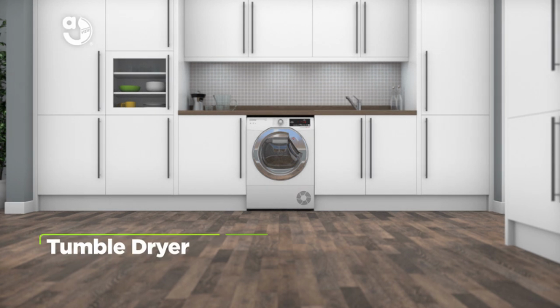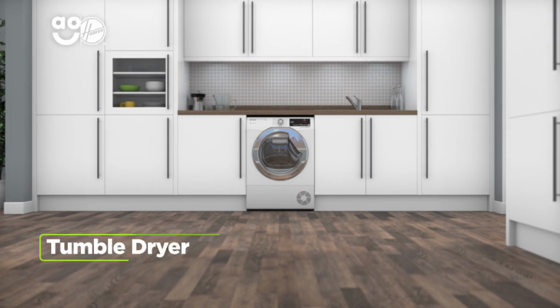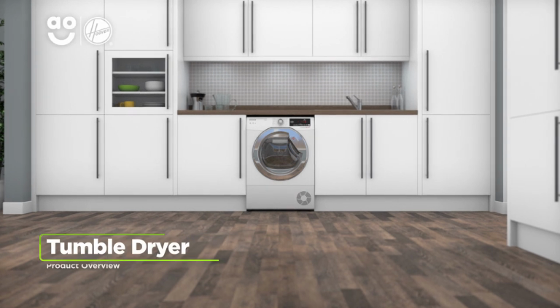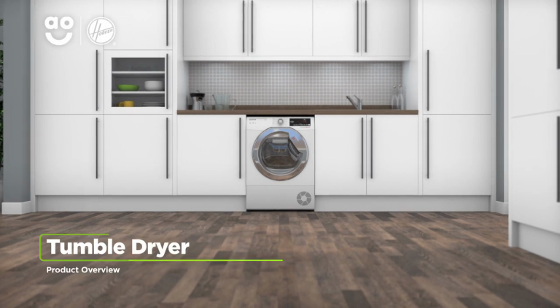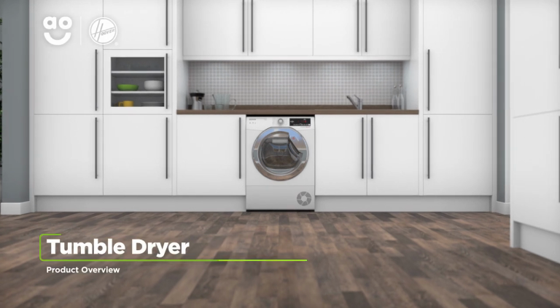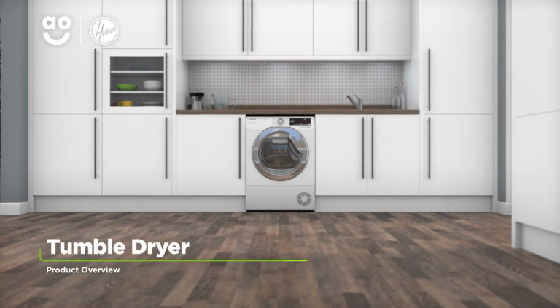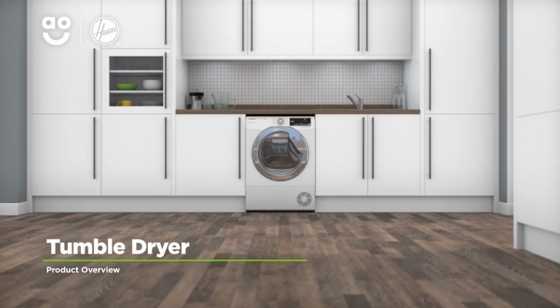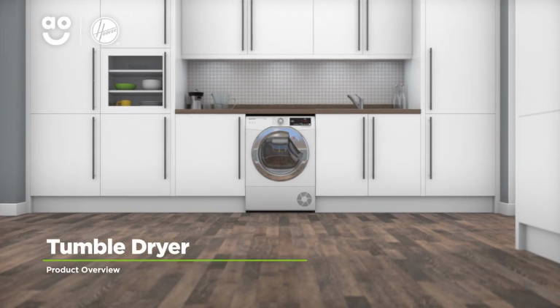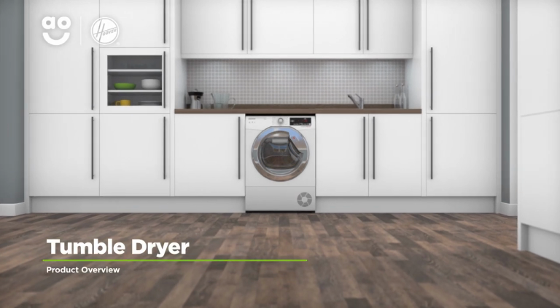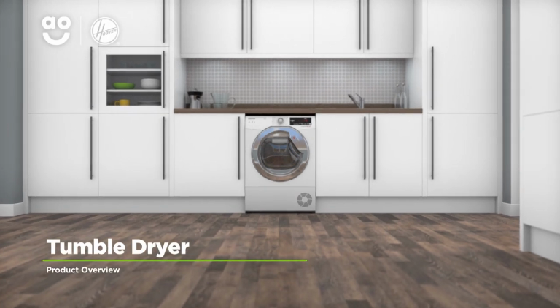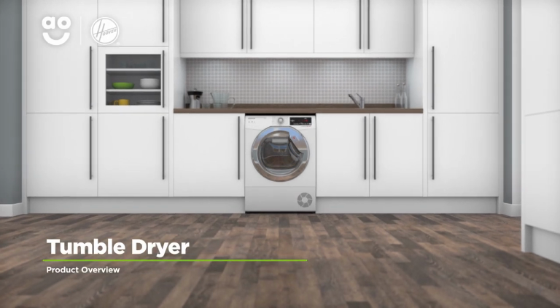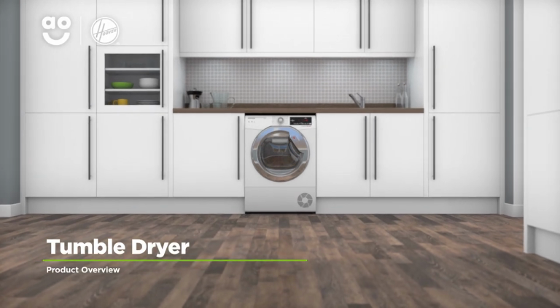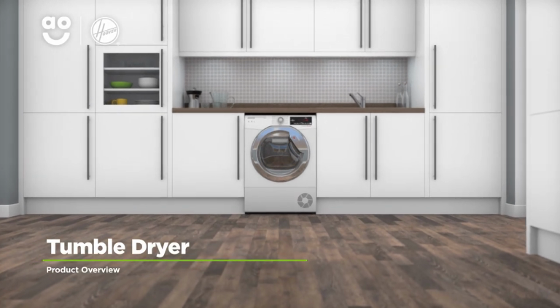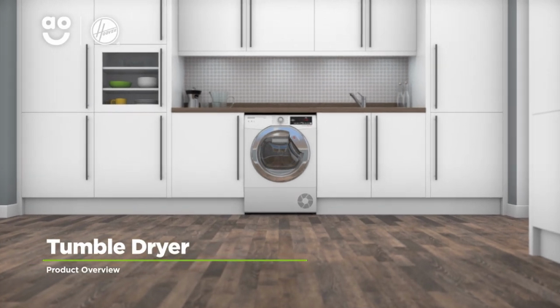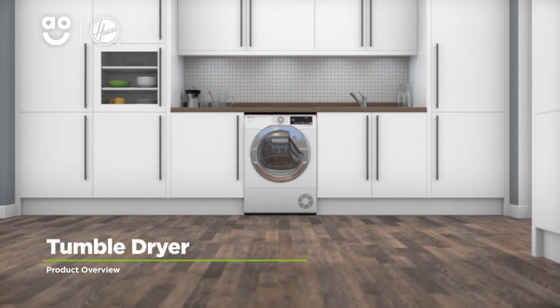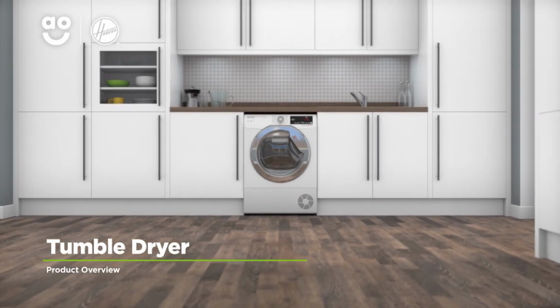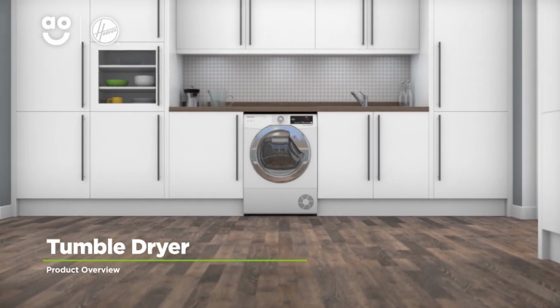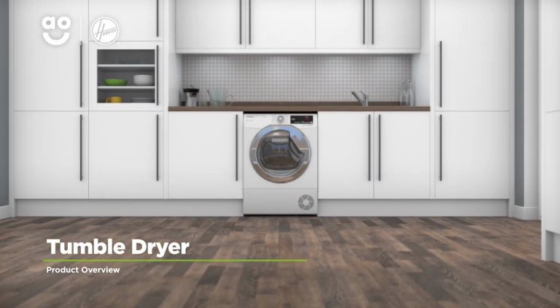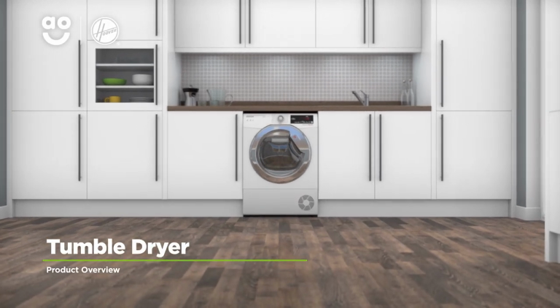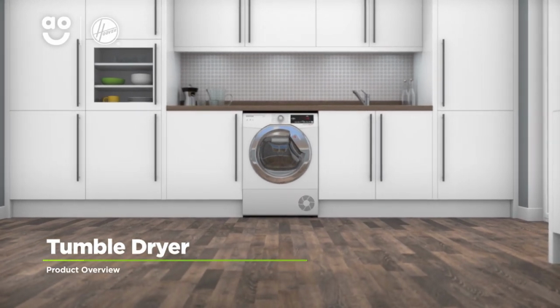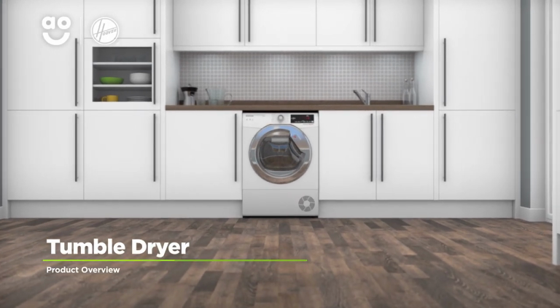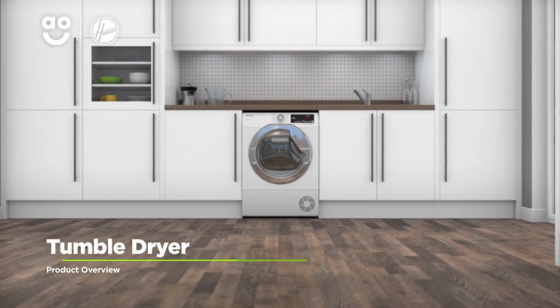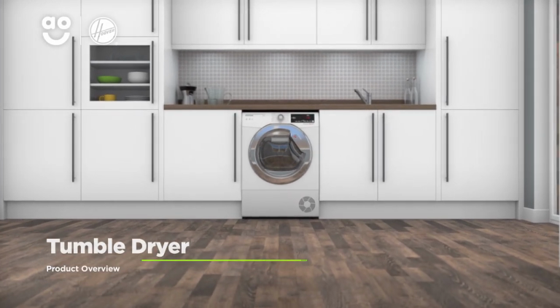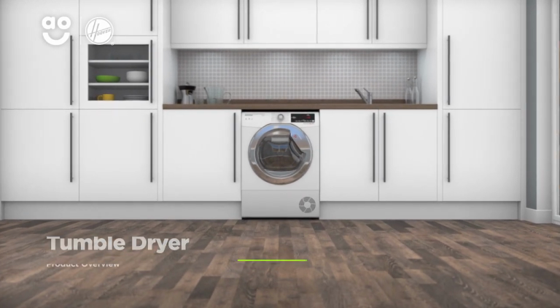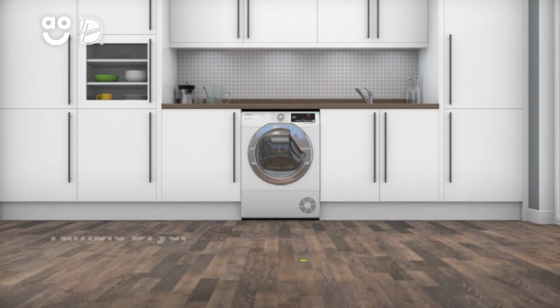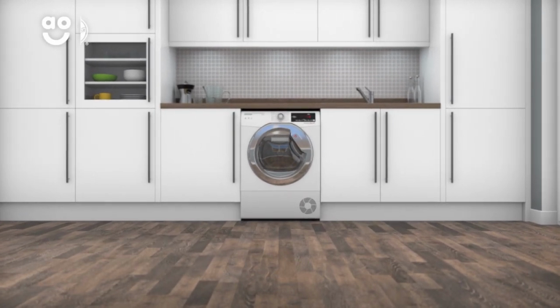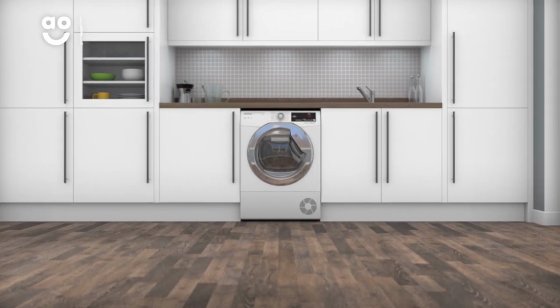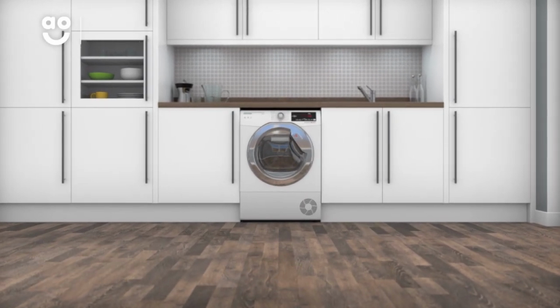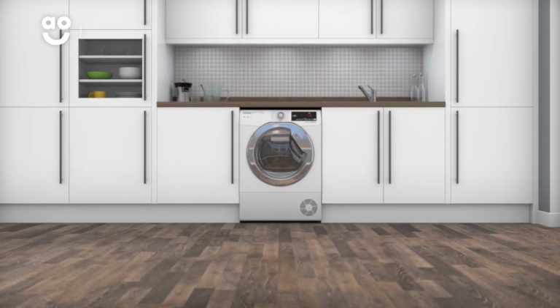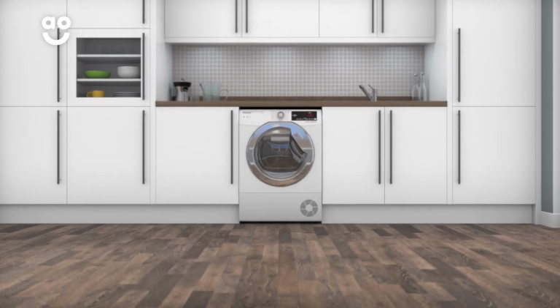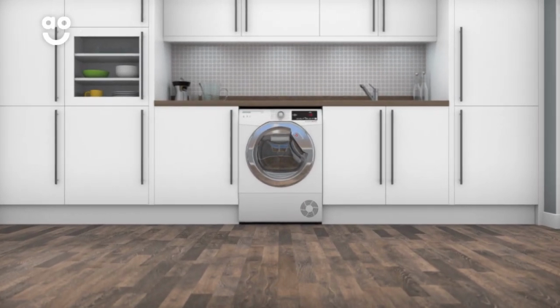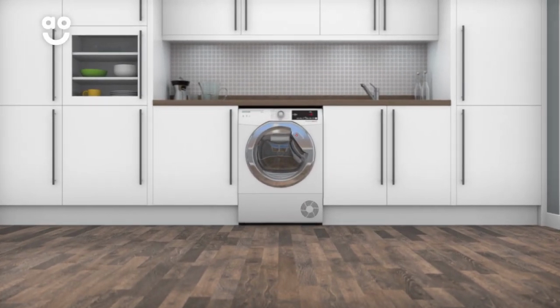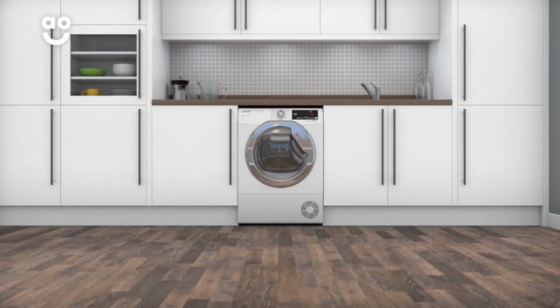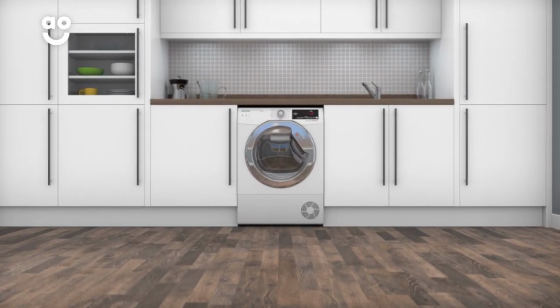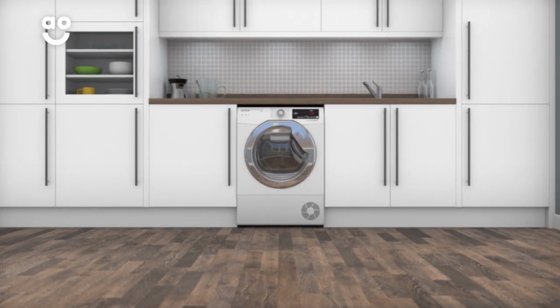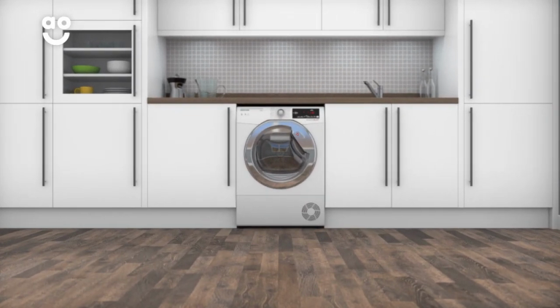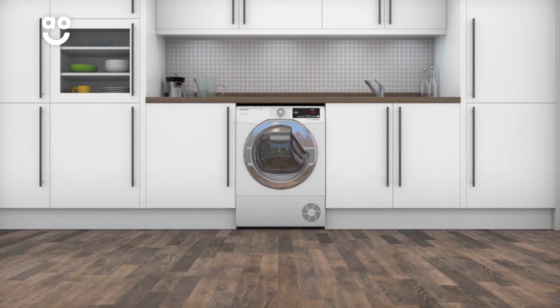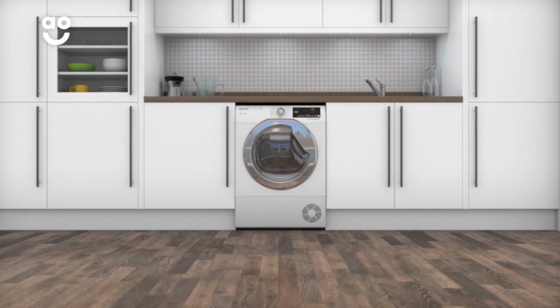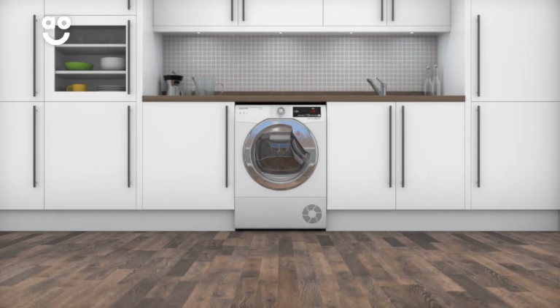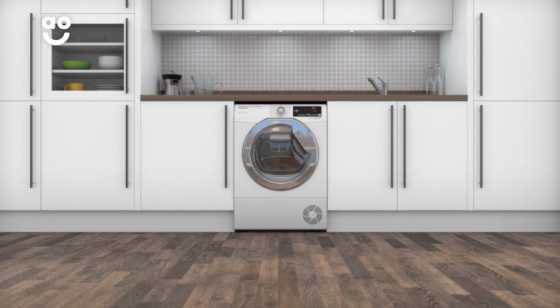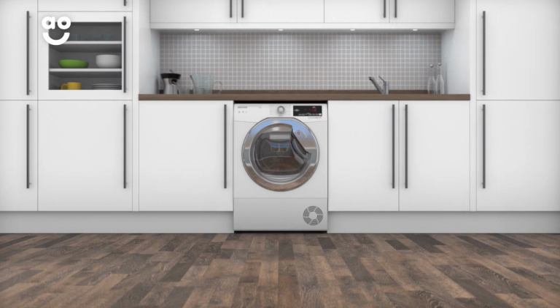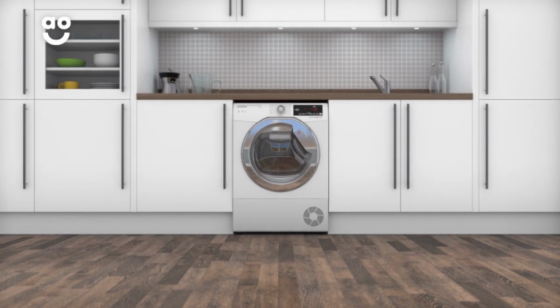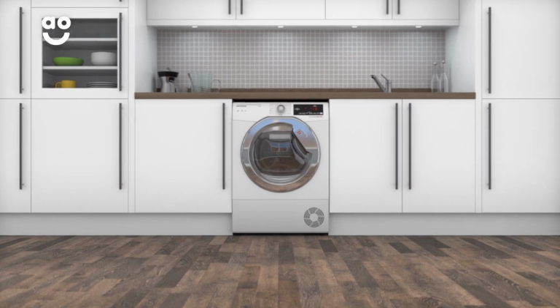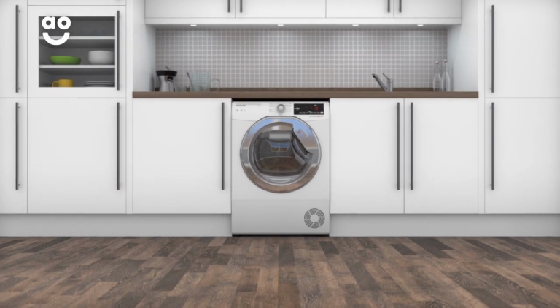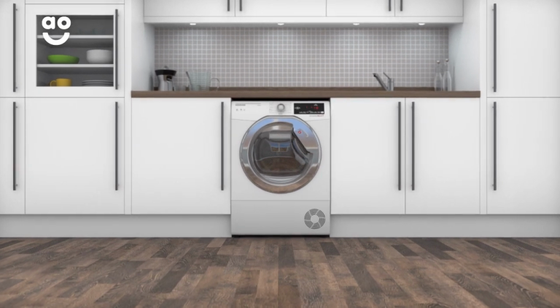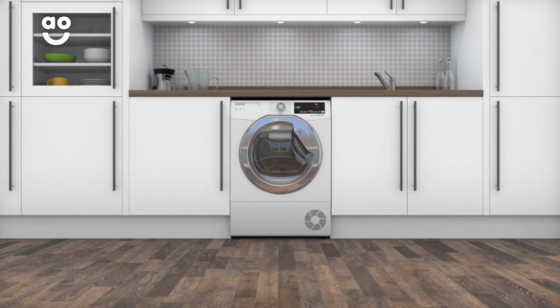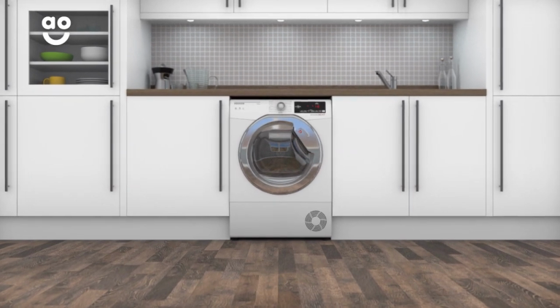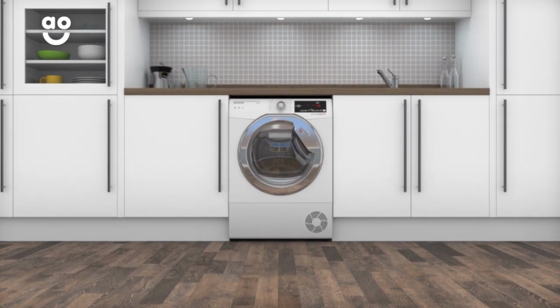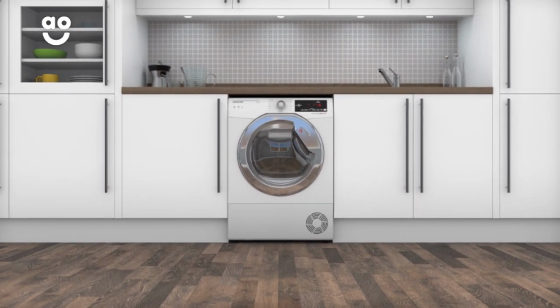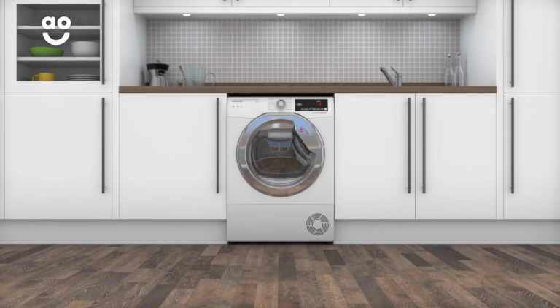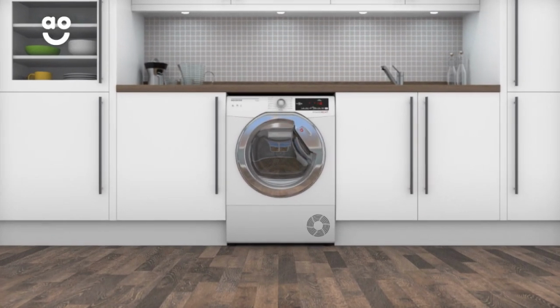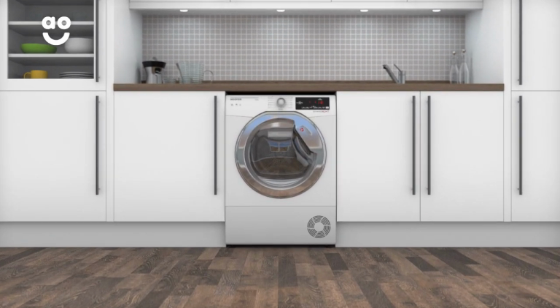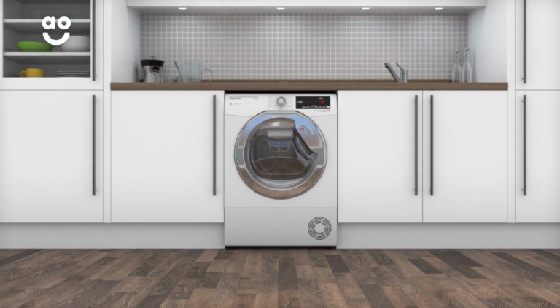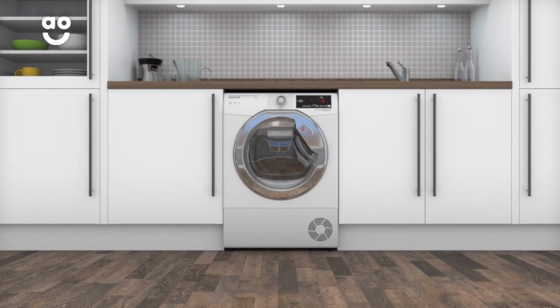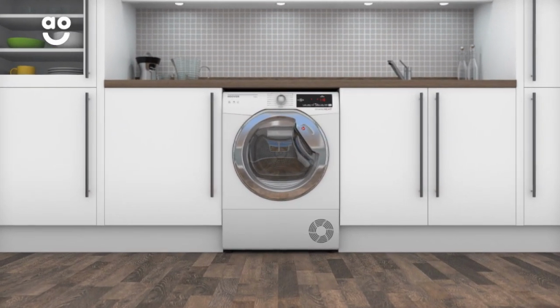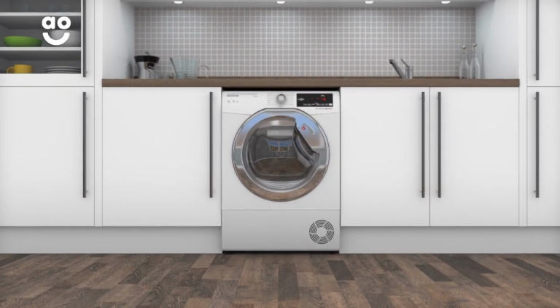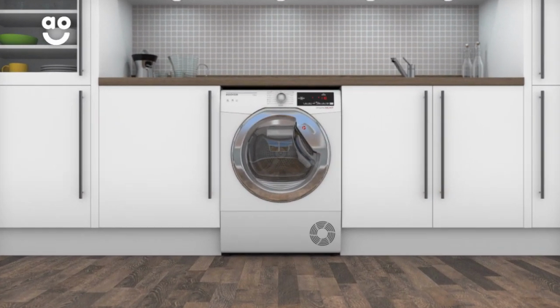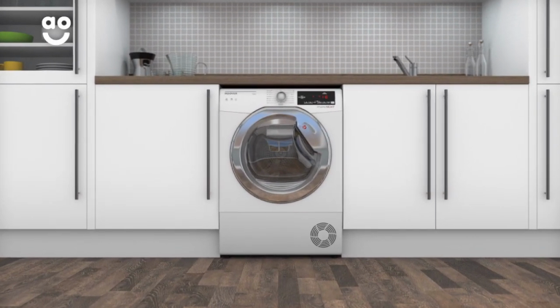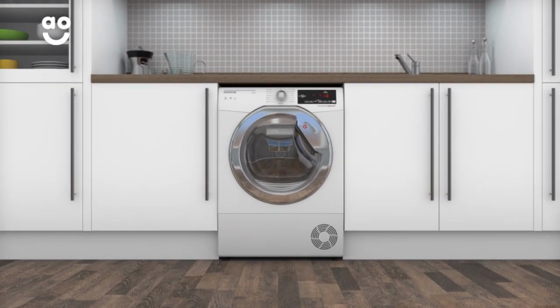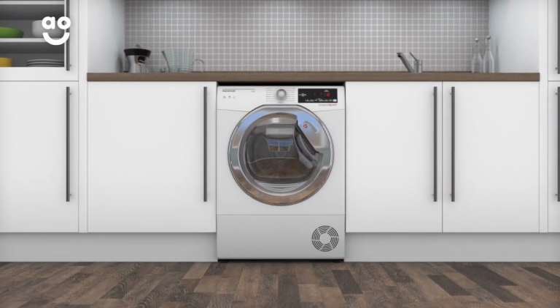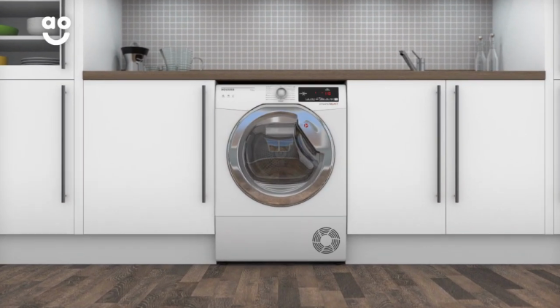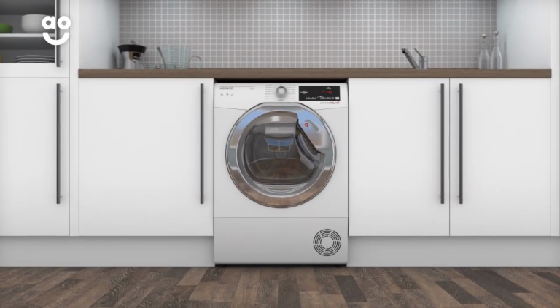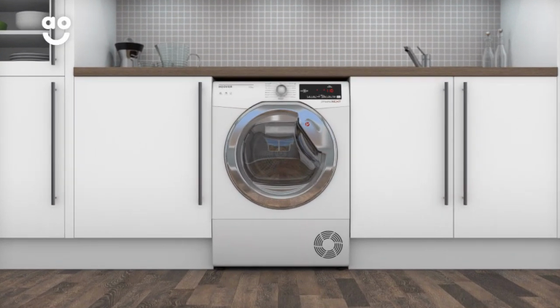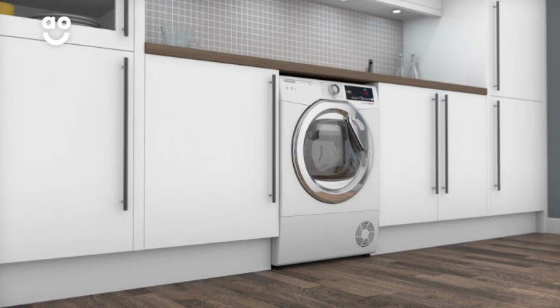Leave your laundry perfectly dry with this condenser tumble dryer from Hoover, which is packed with clever technology to make laundry day effortless.